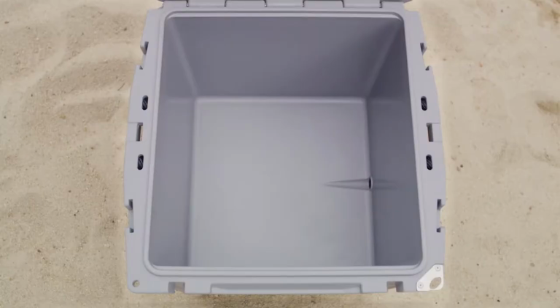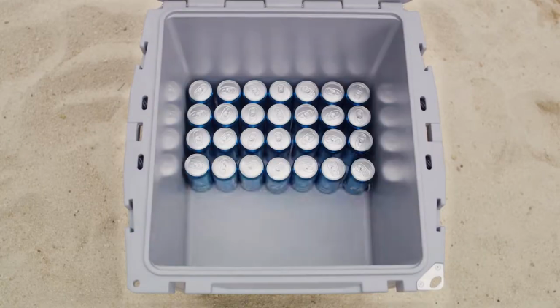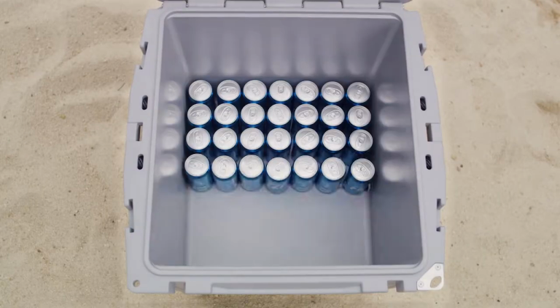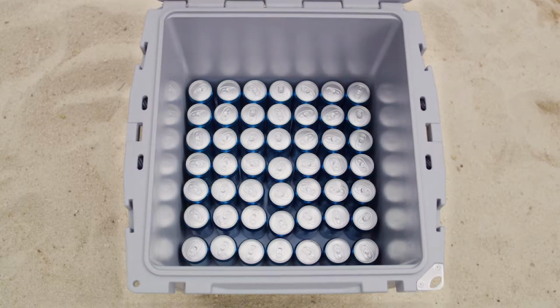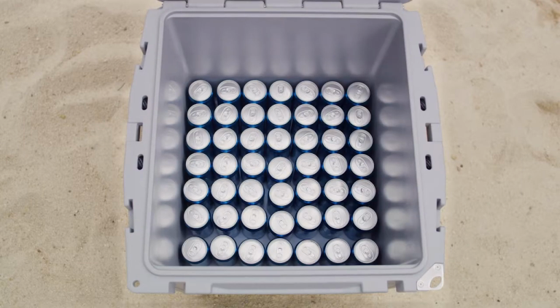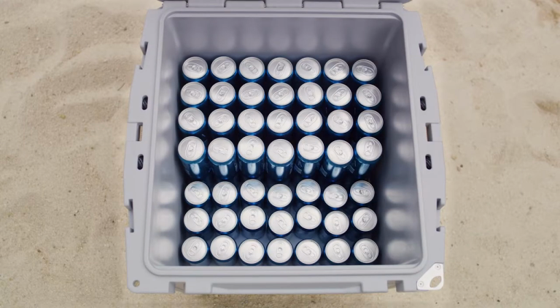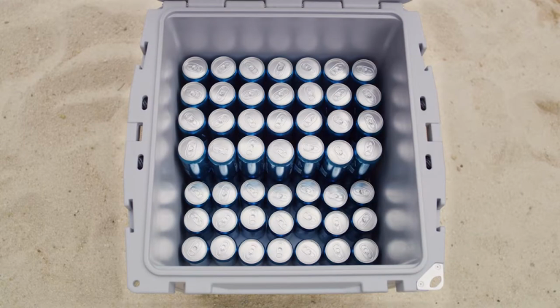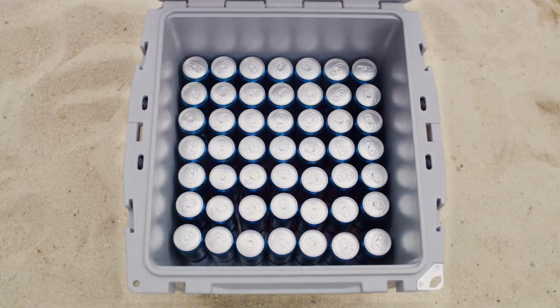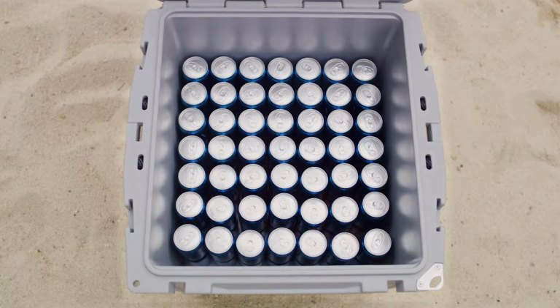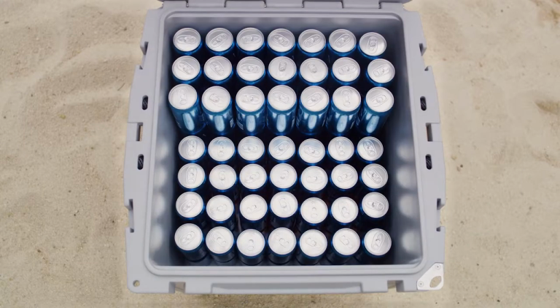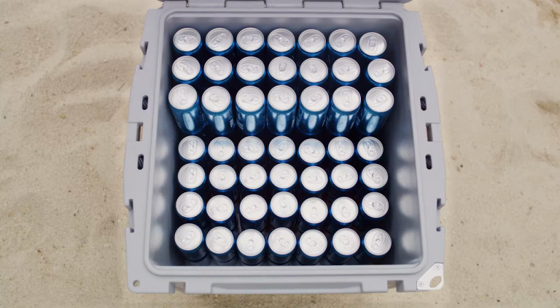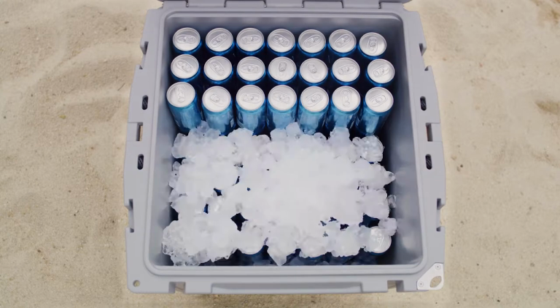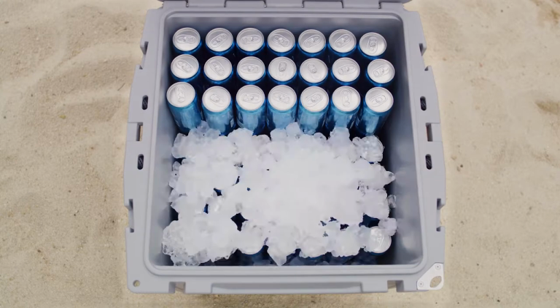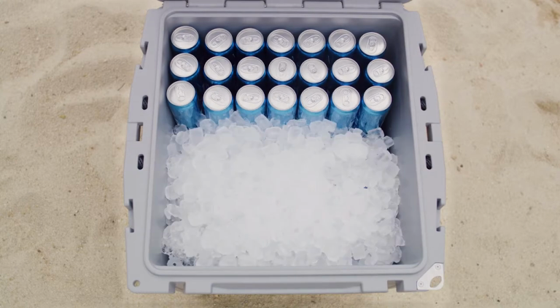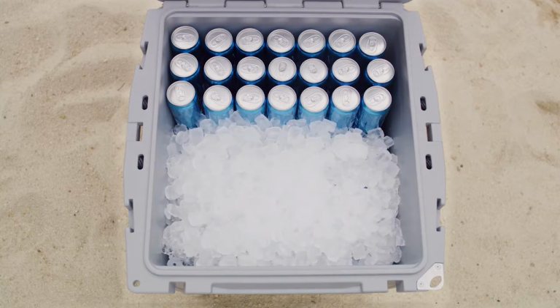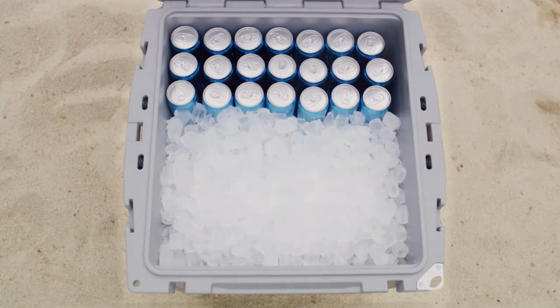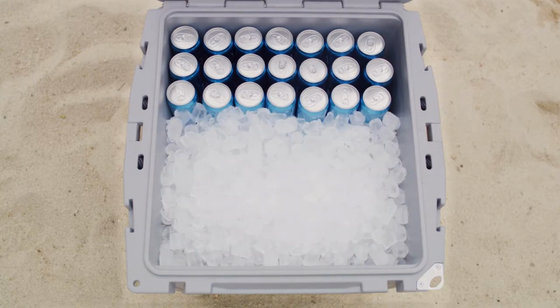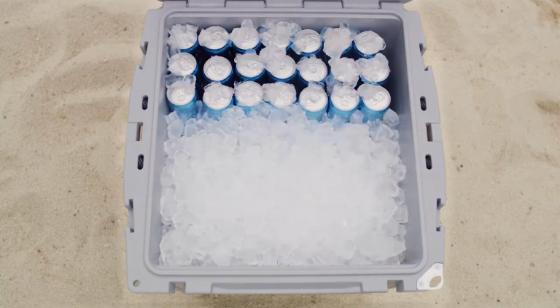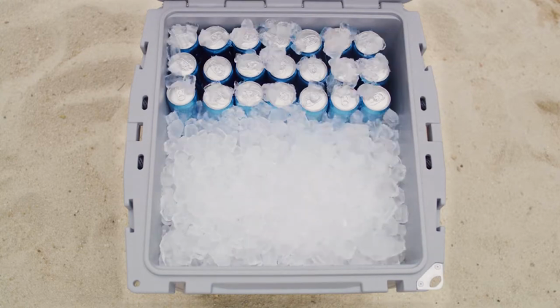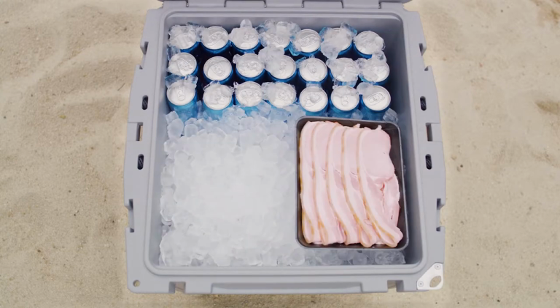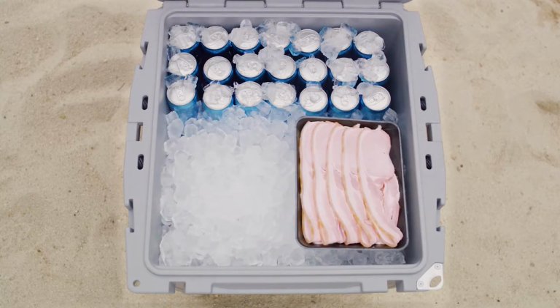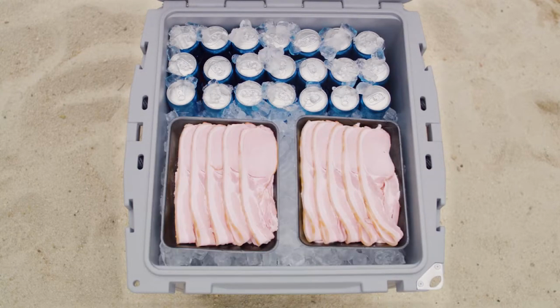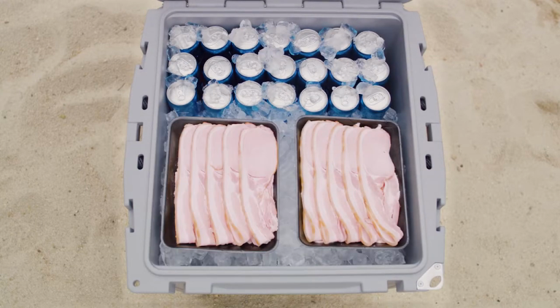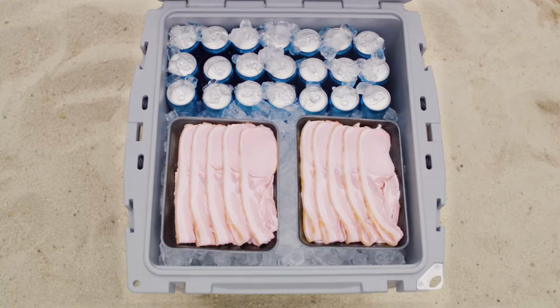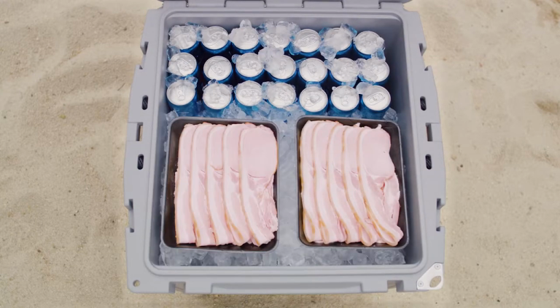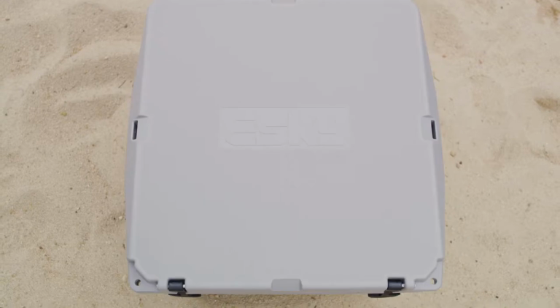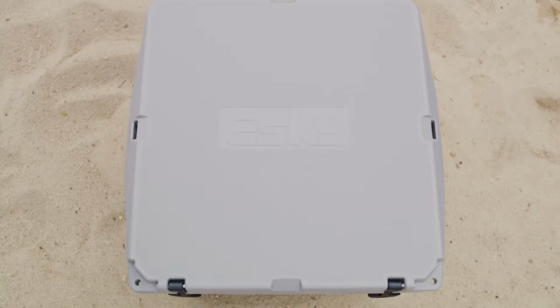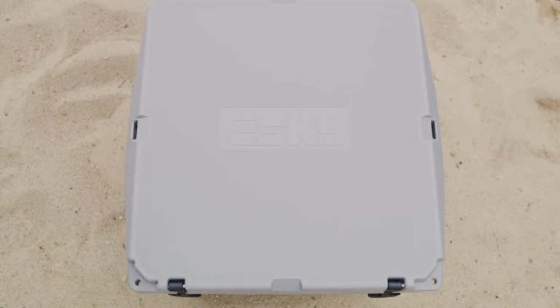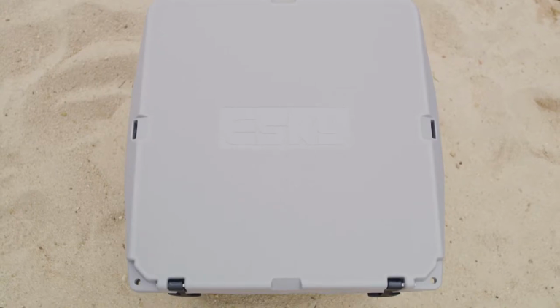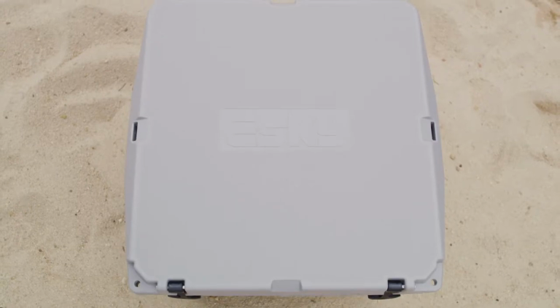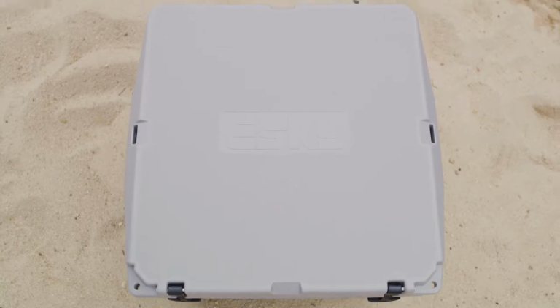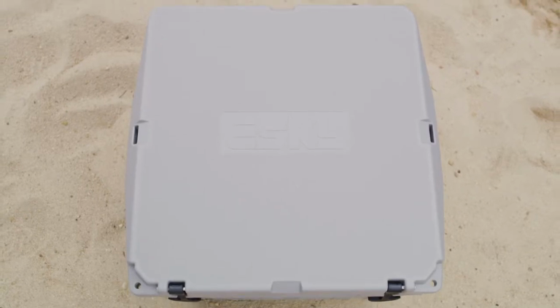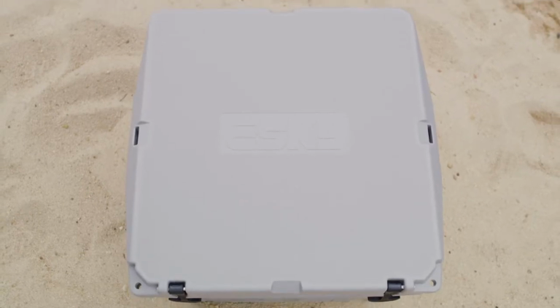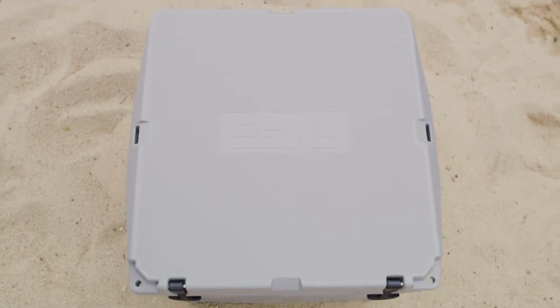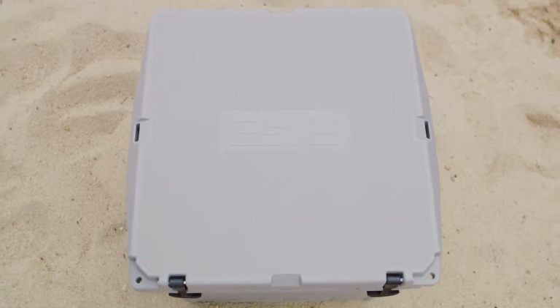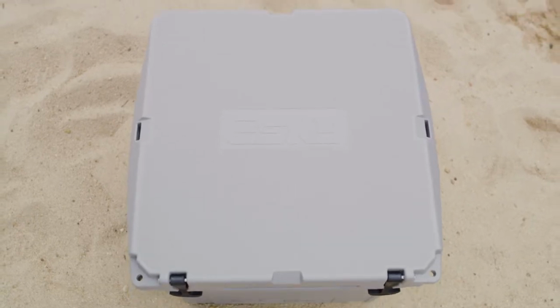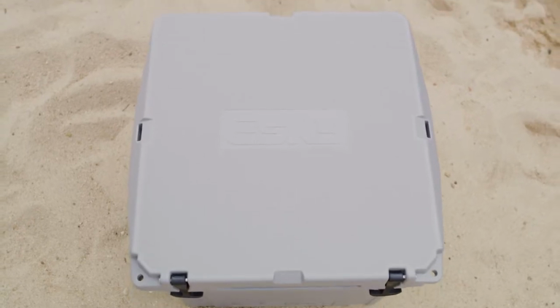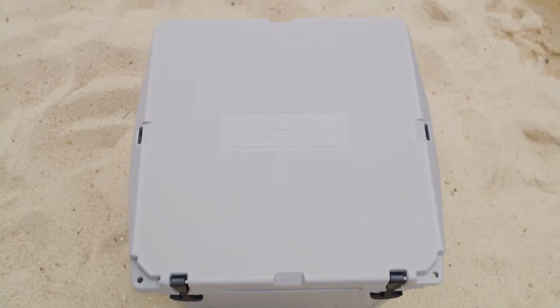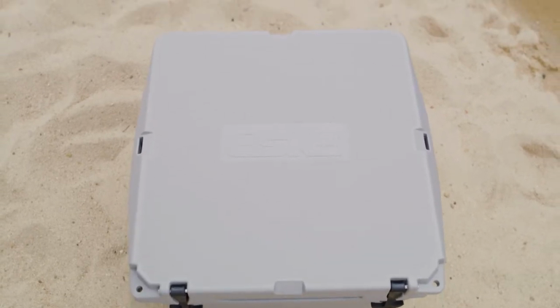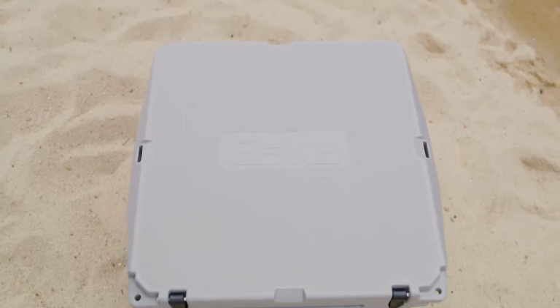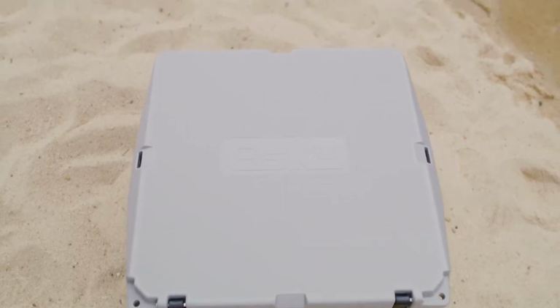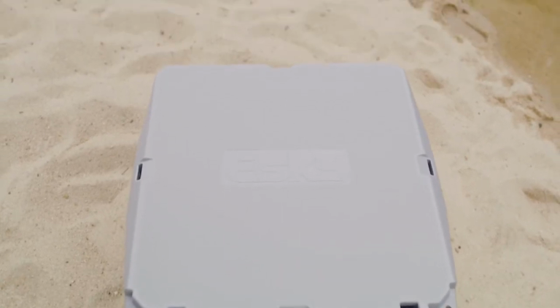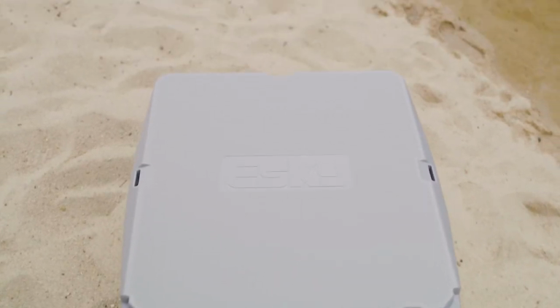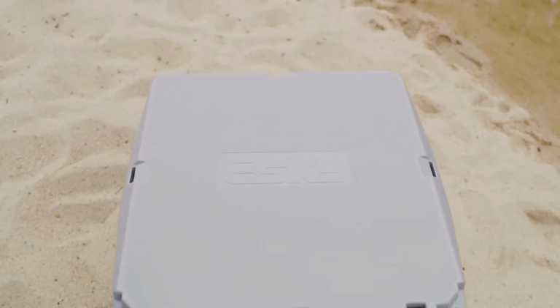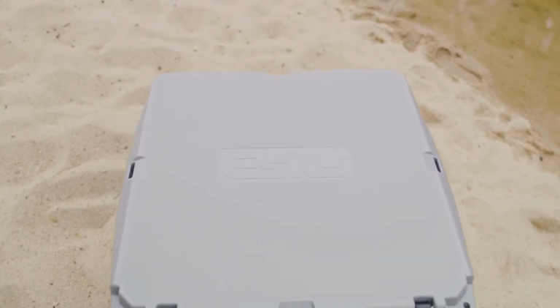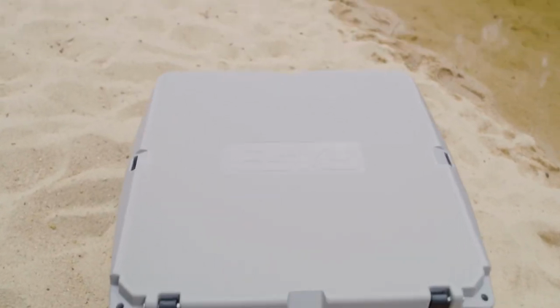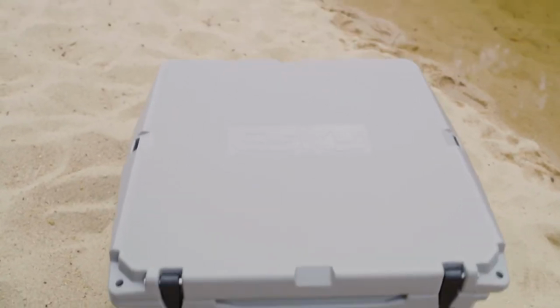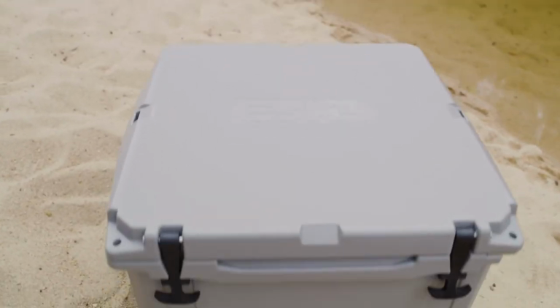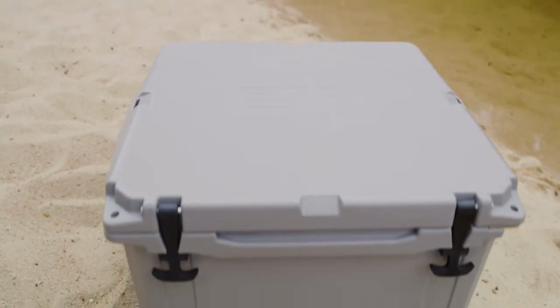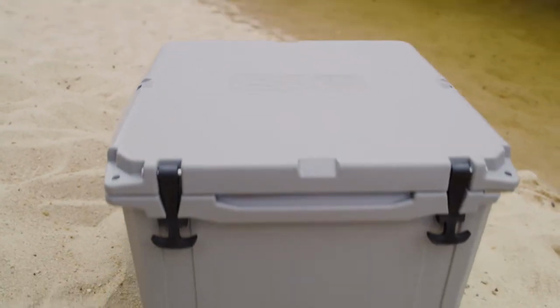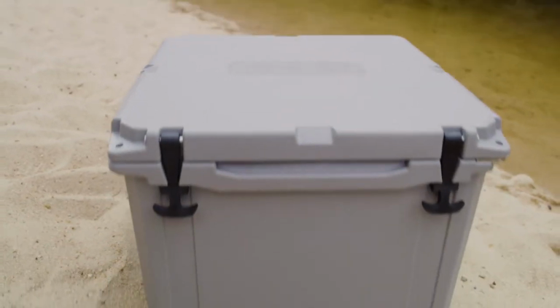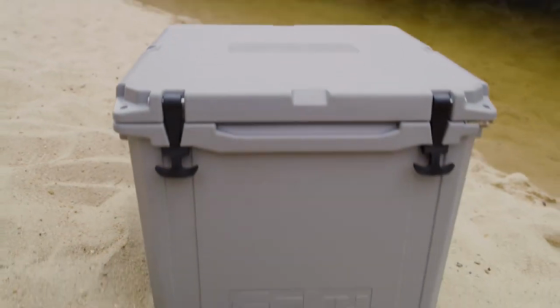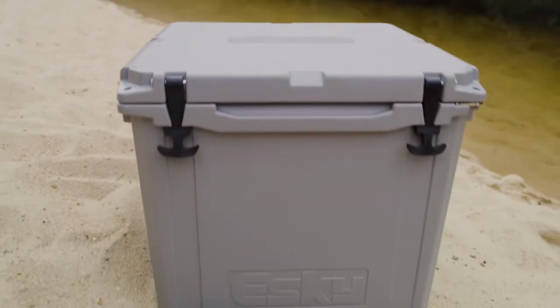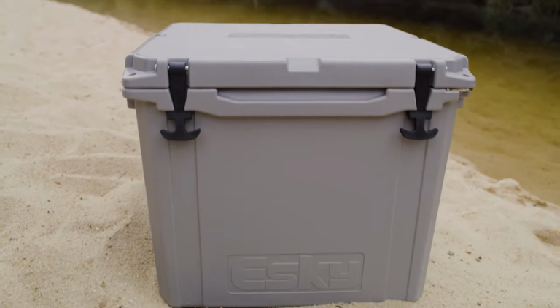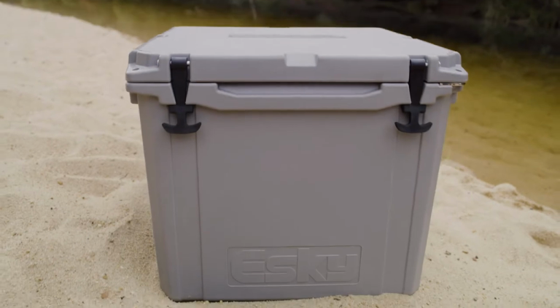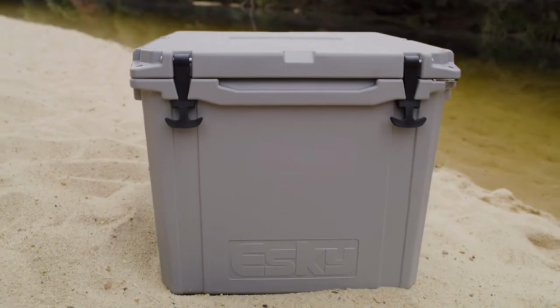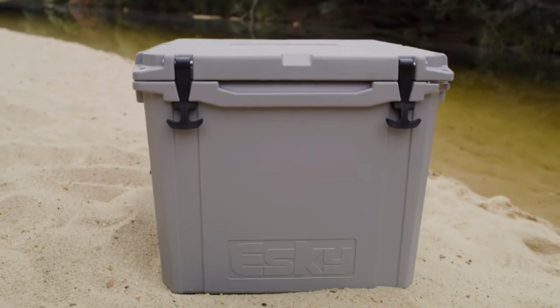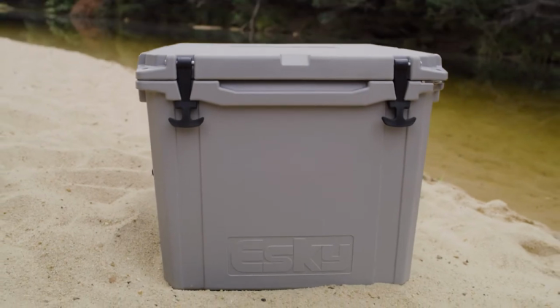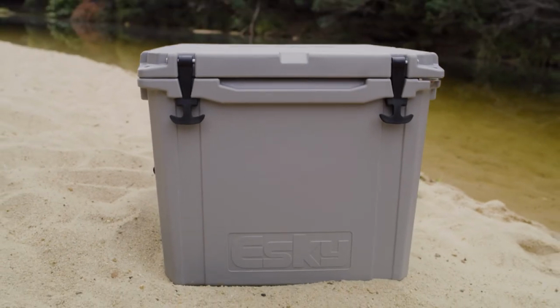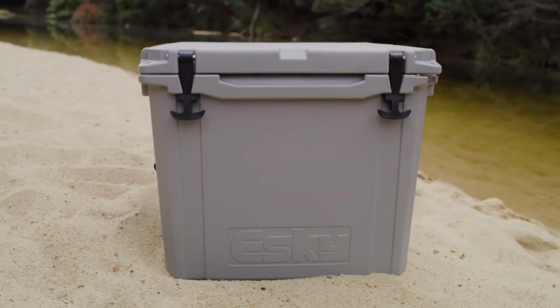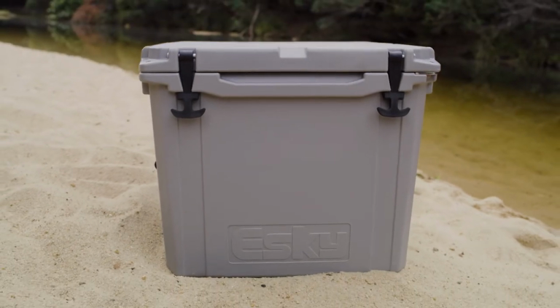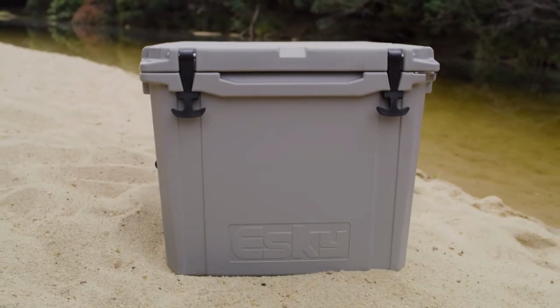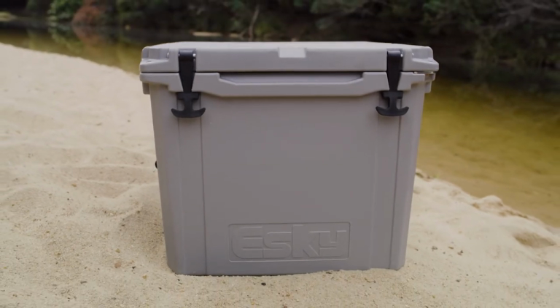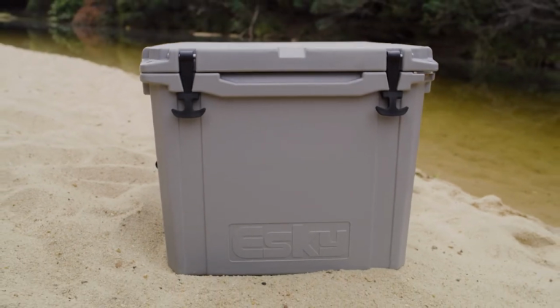But this Esky is taller than your regular Esky, so you can pack in more. And the best thing about it? Its rotomold construction makes it the toughest Esky yet.